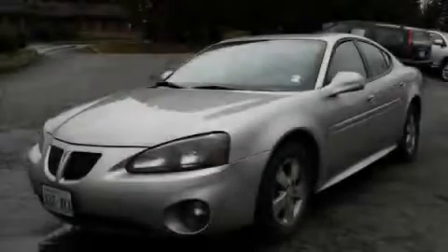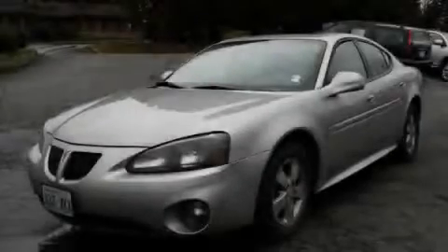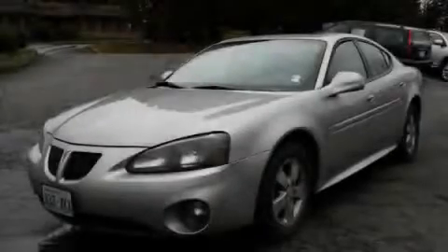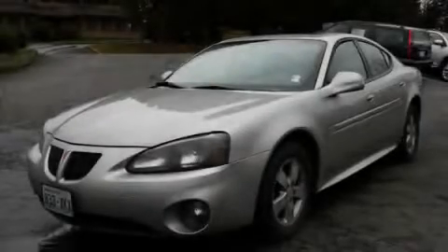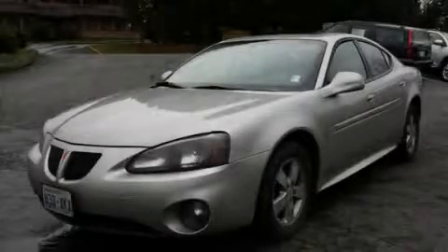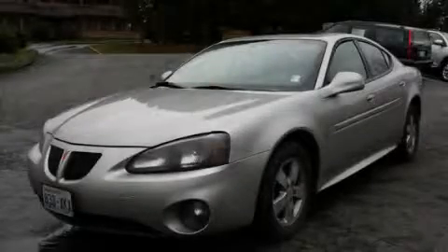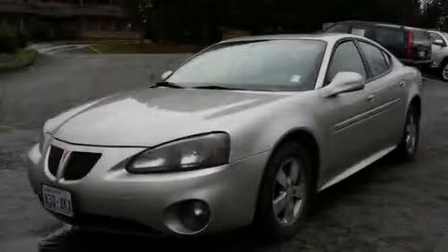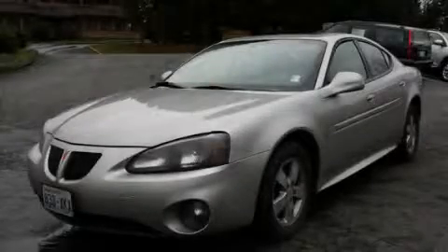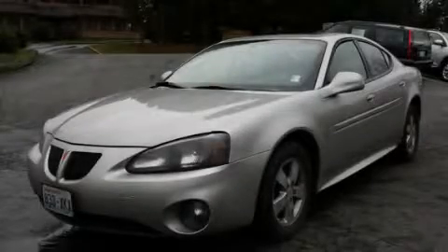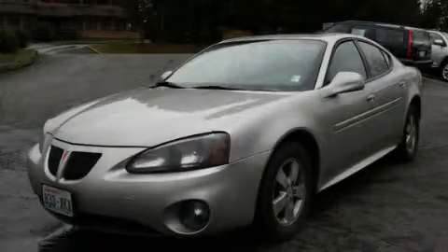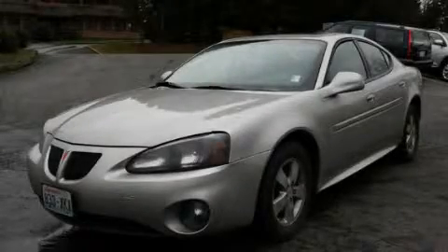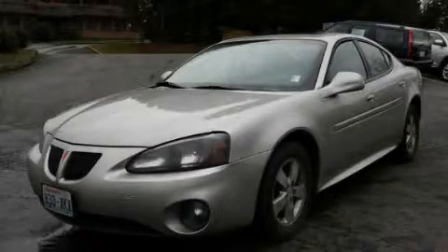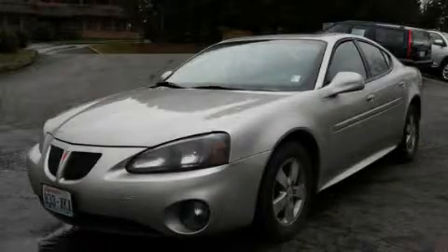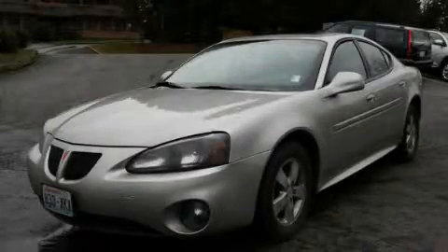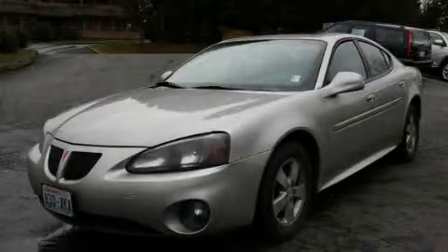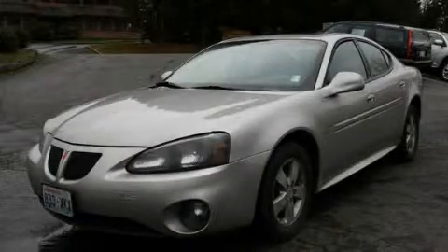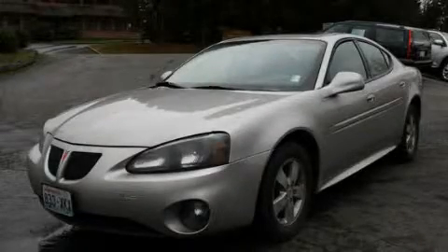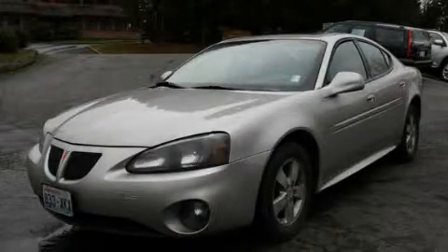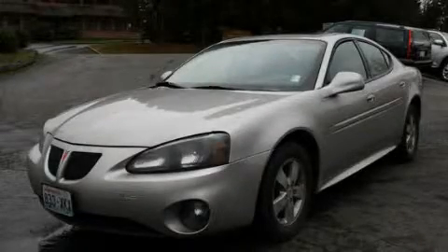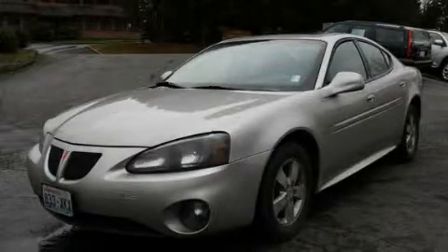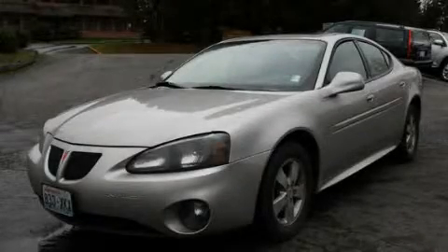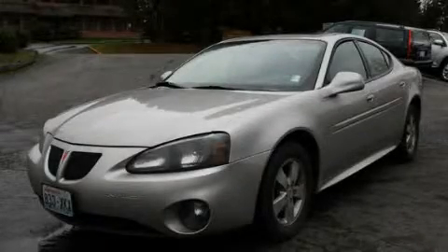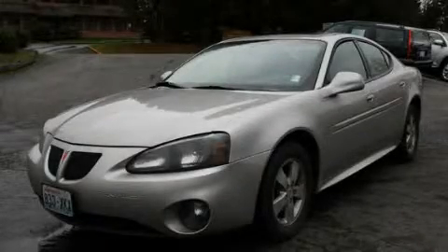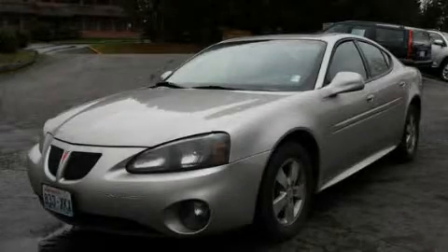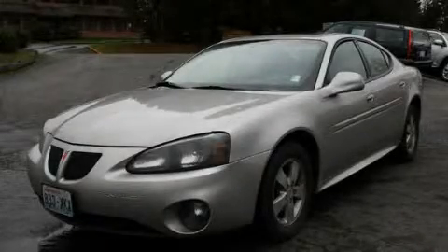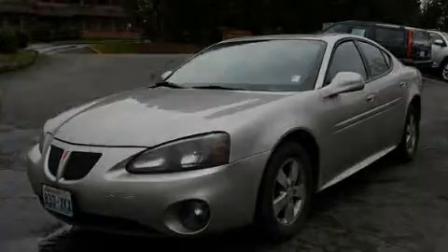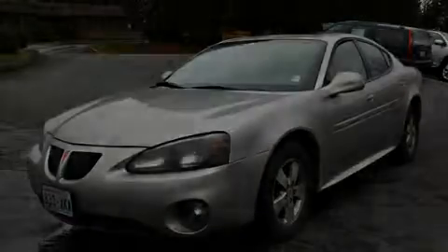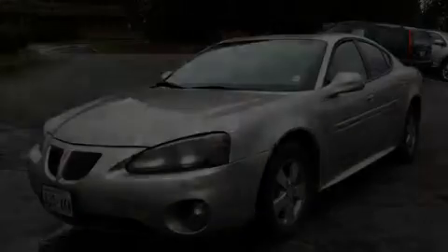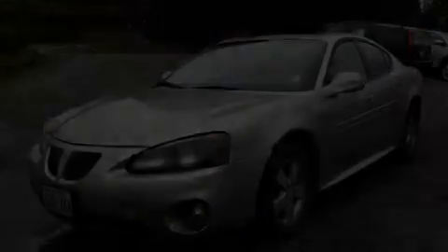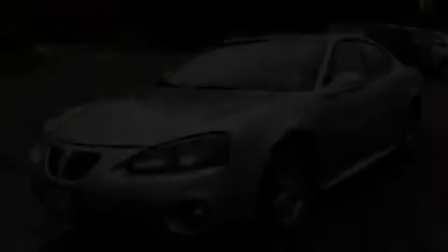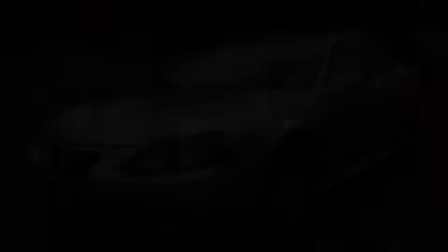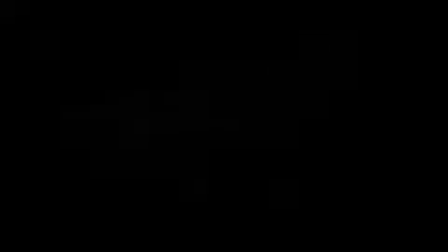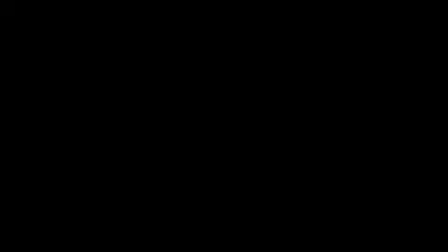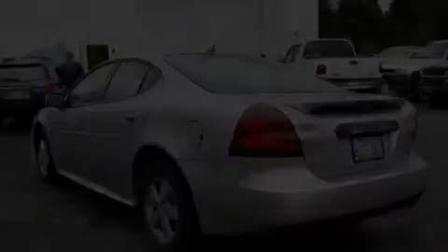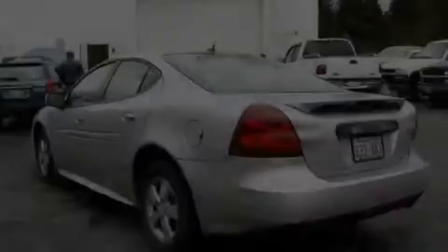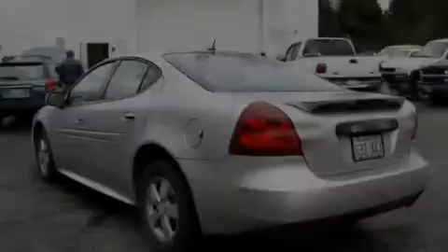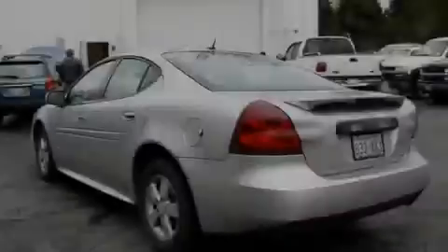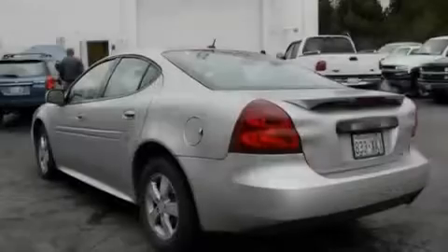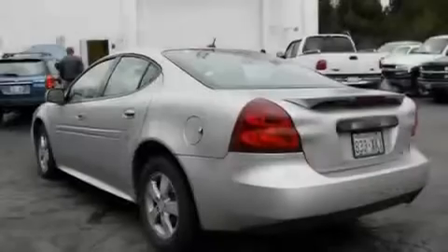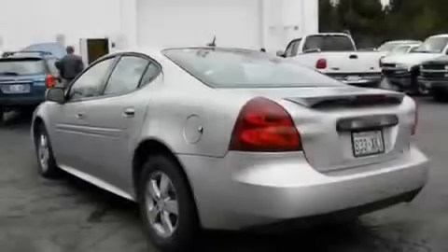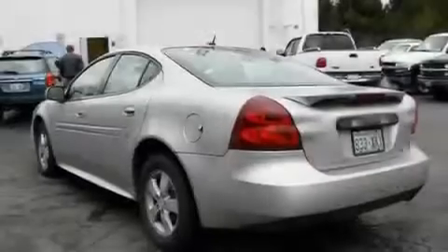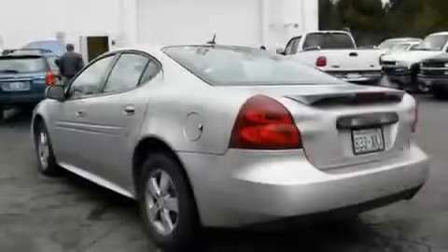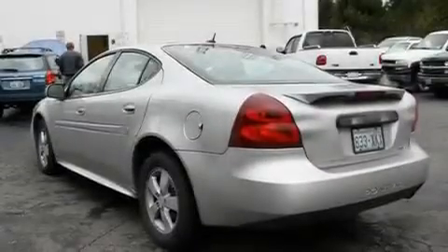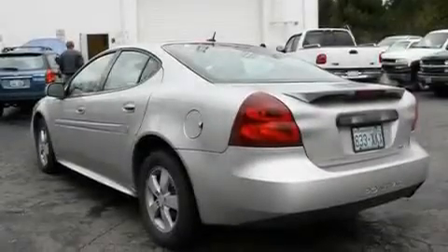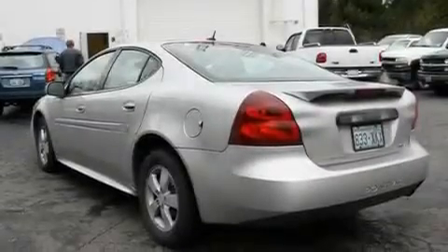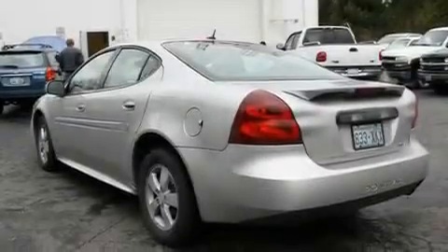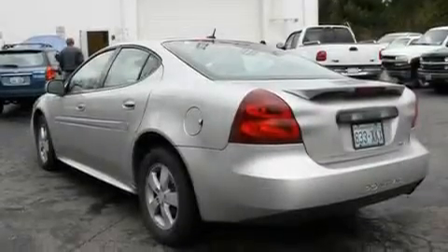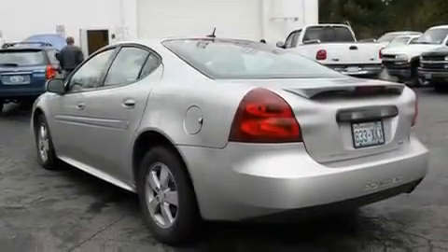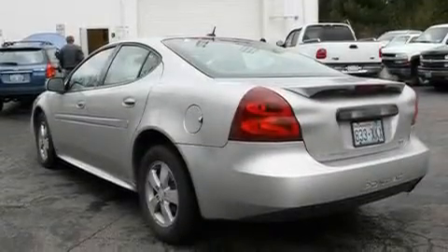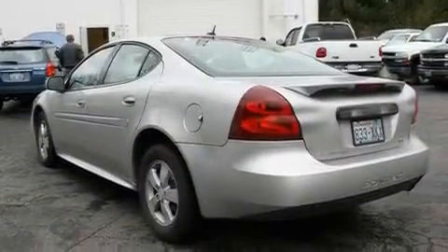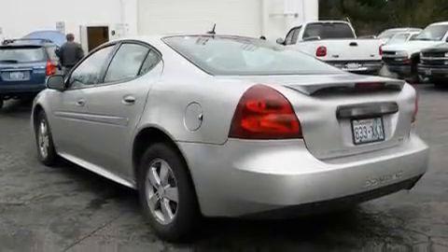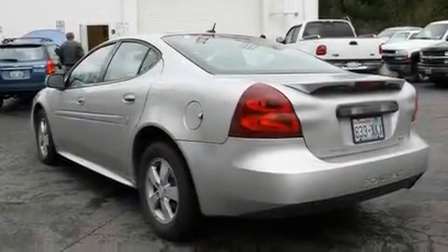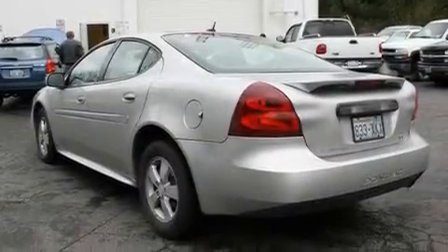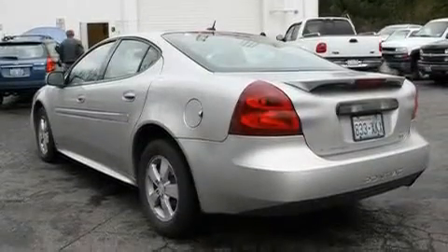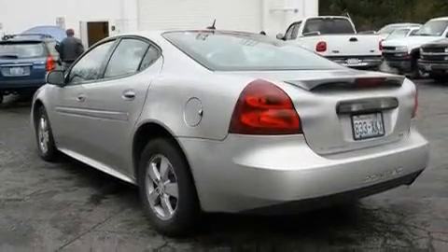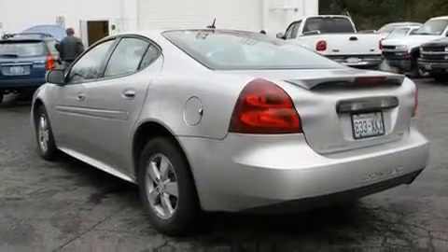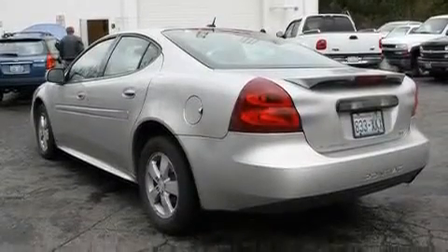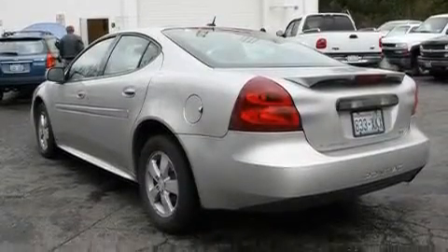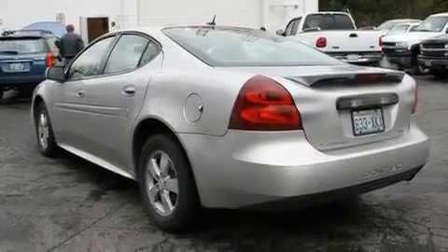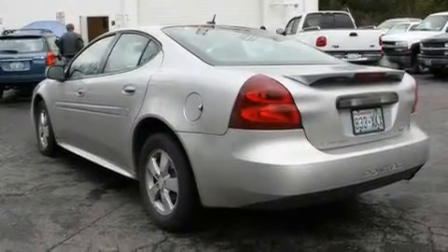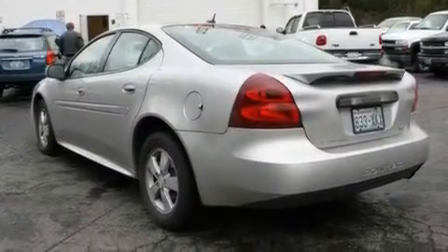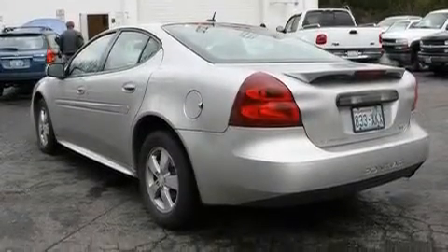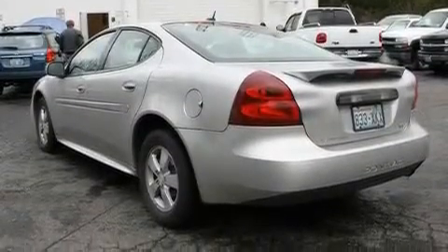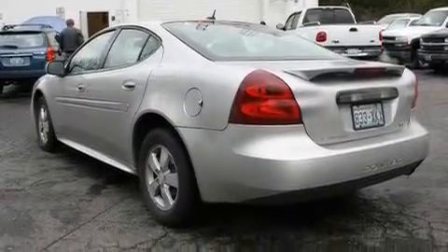This is a 2008 Pontiac Grand Prix. It features a 3.8-liter six-cylinder engine and an automatic transmission.